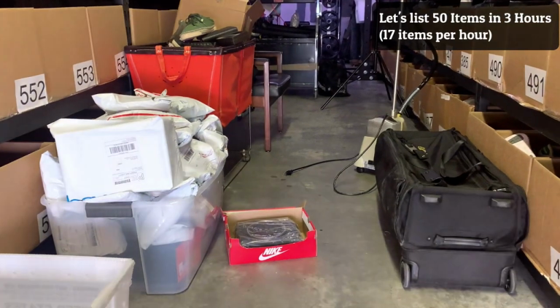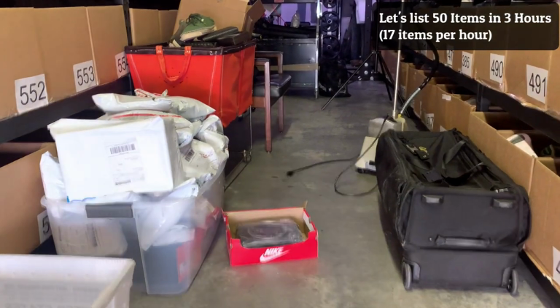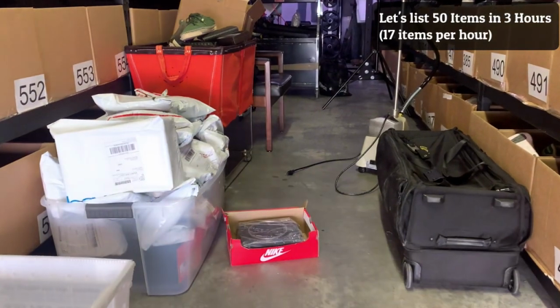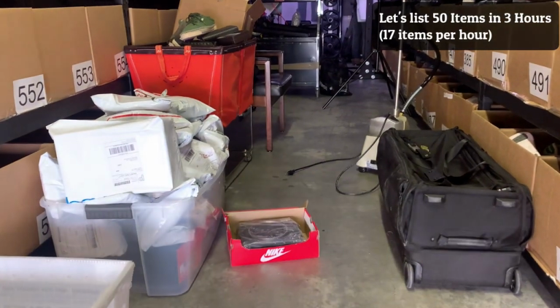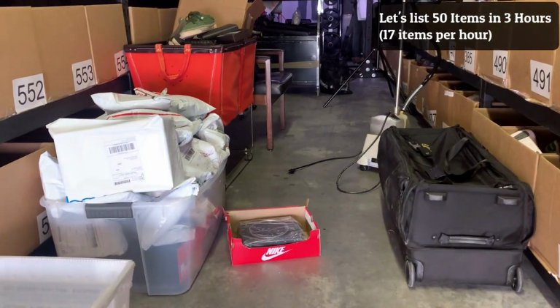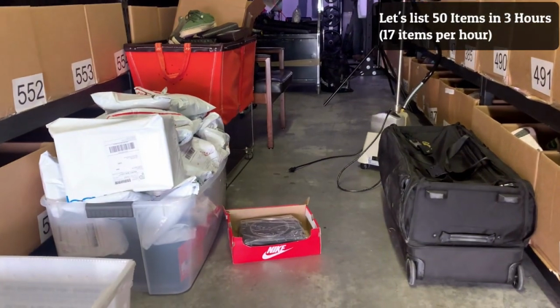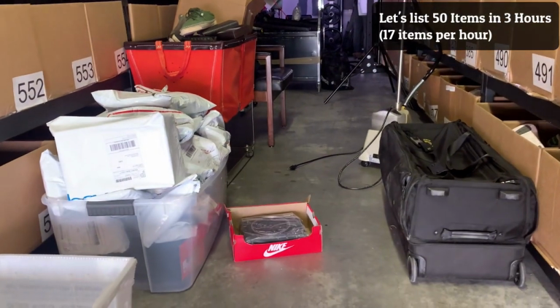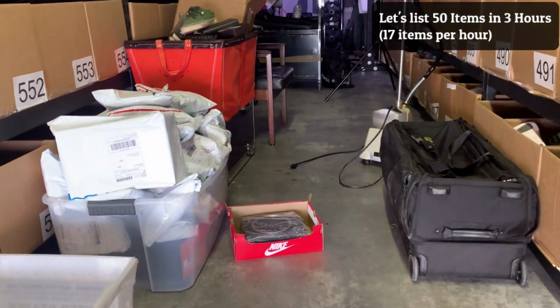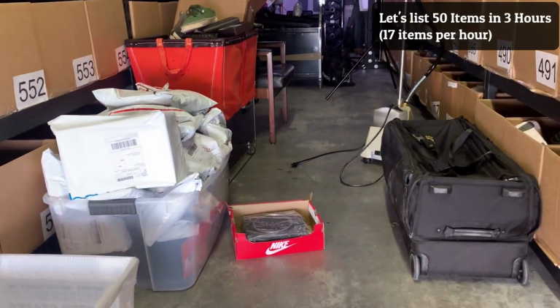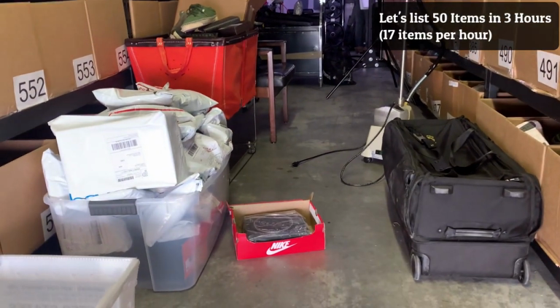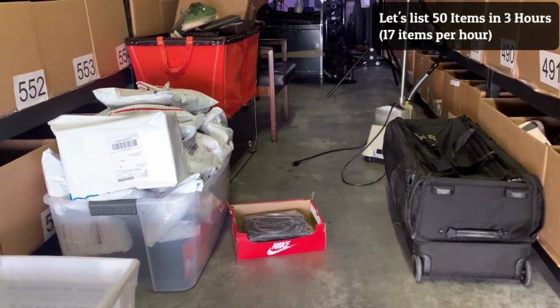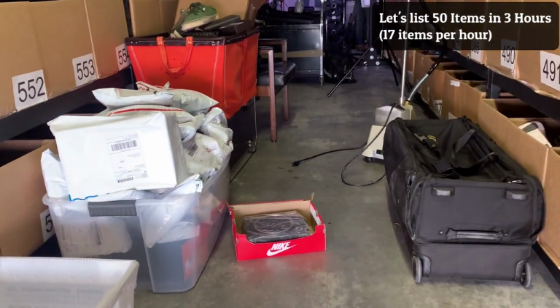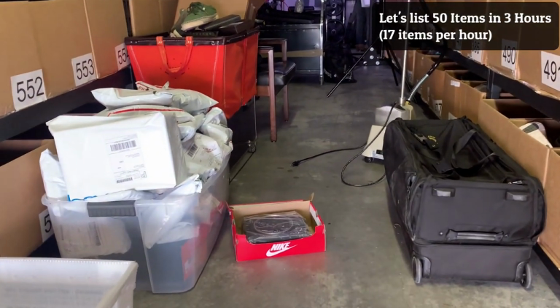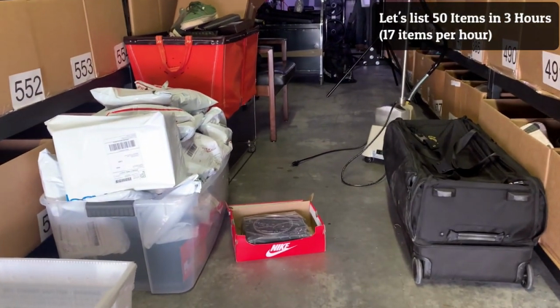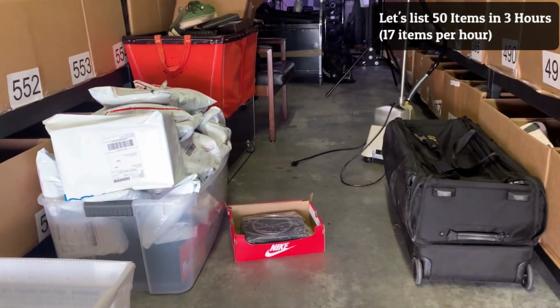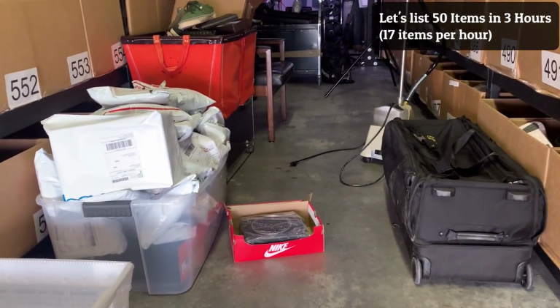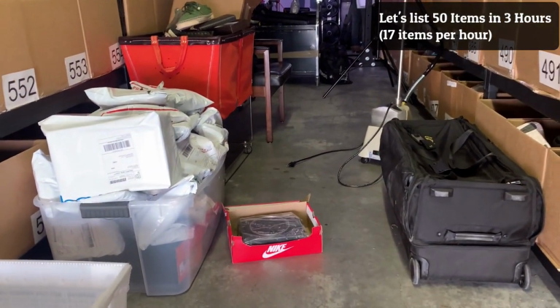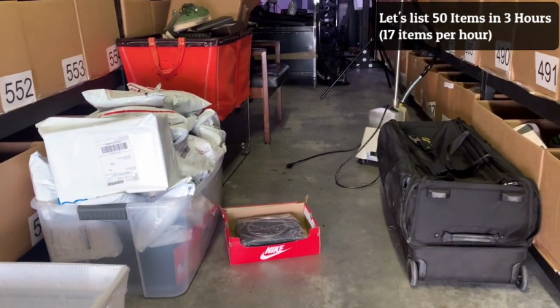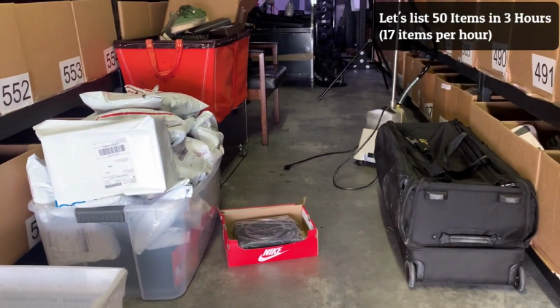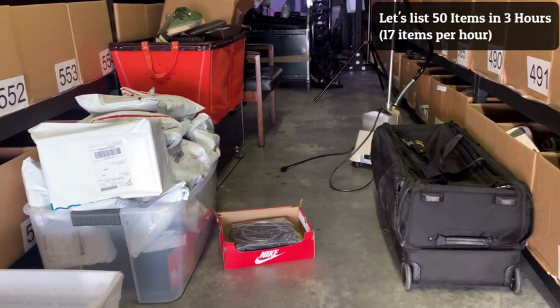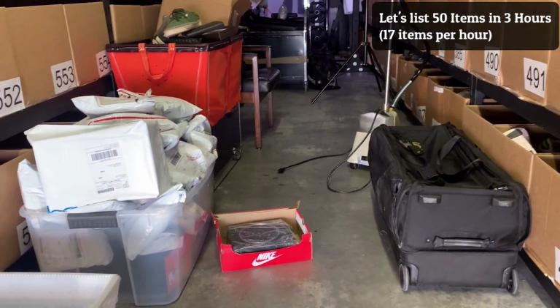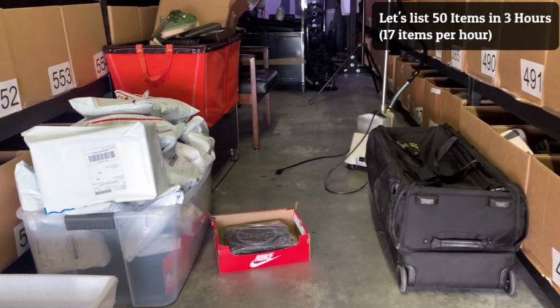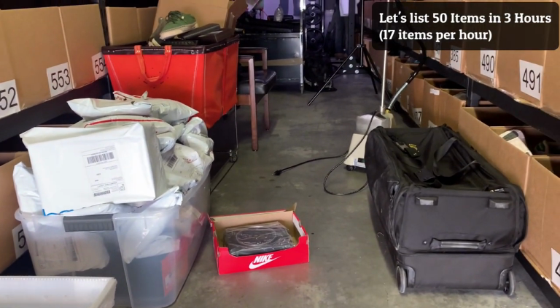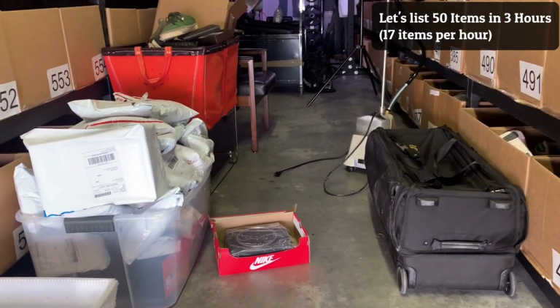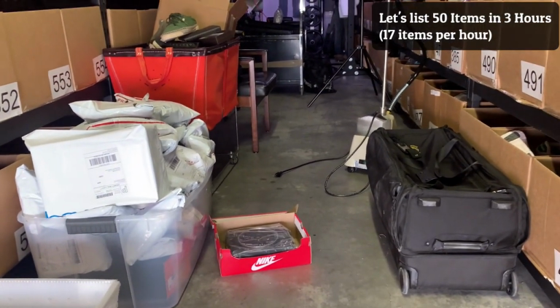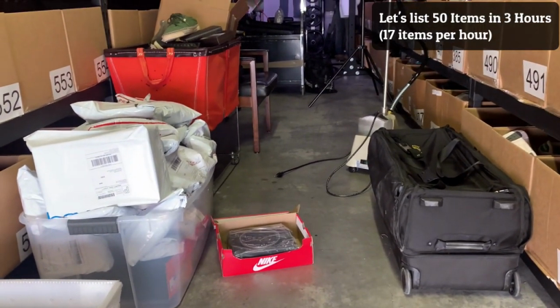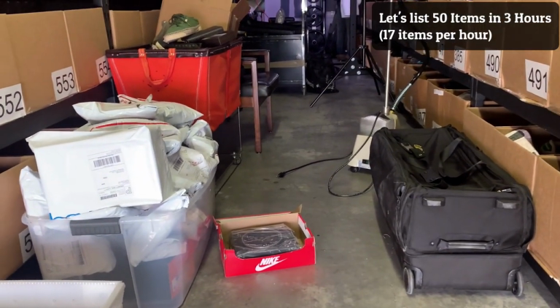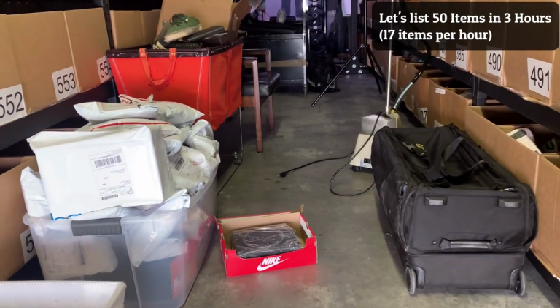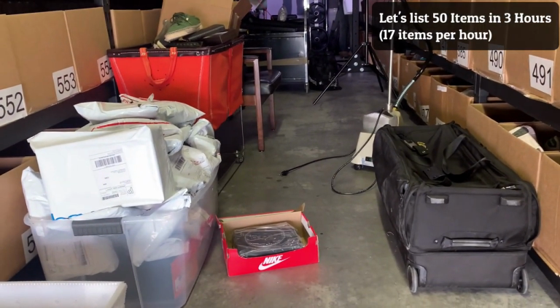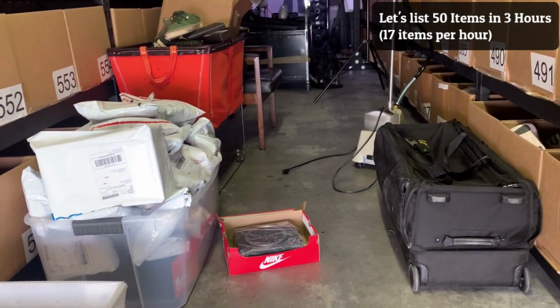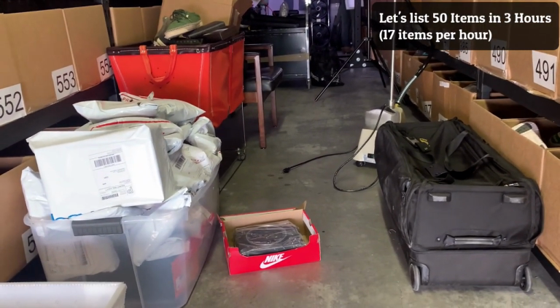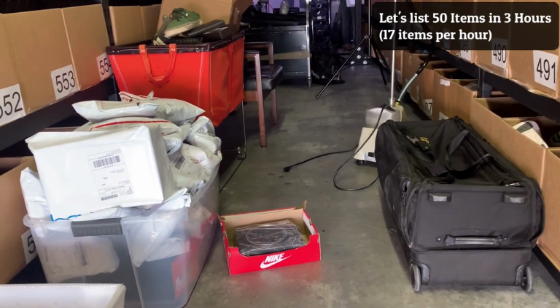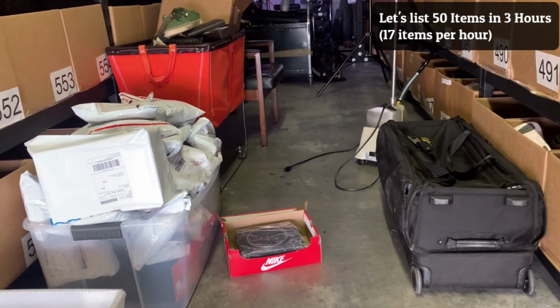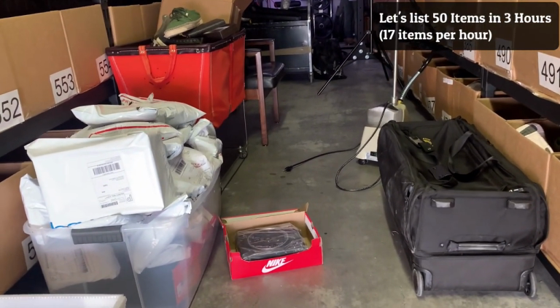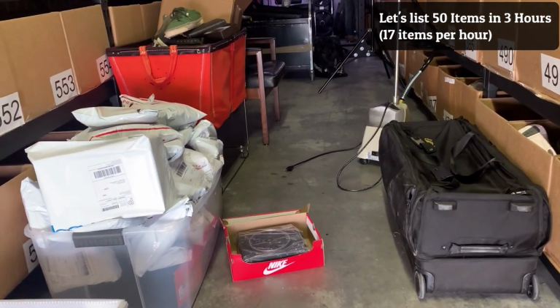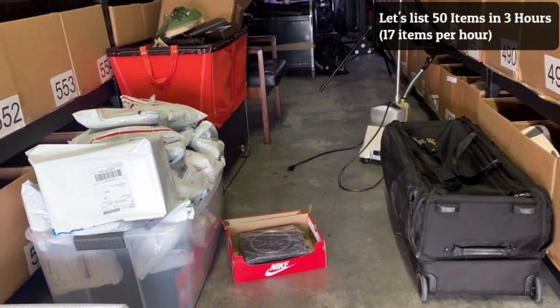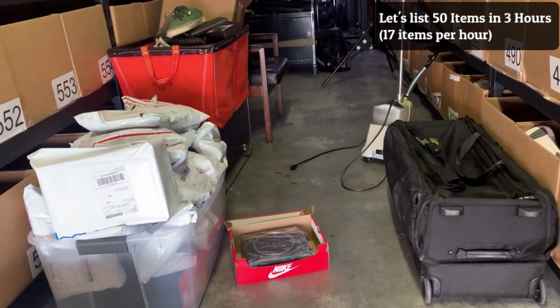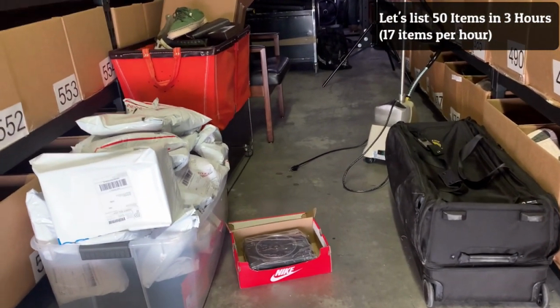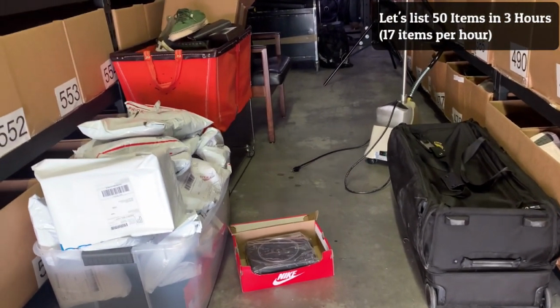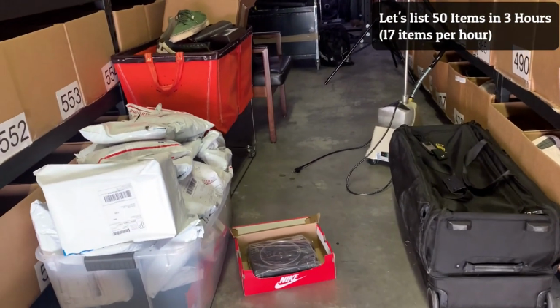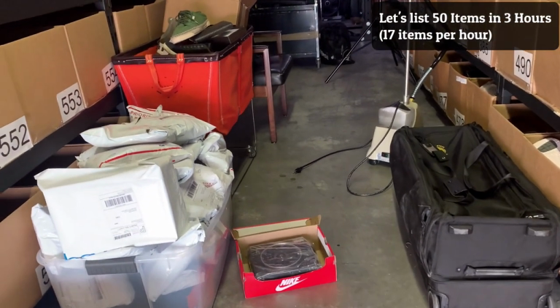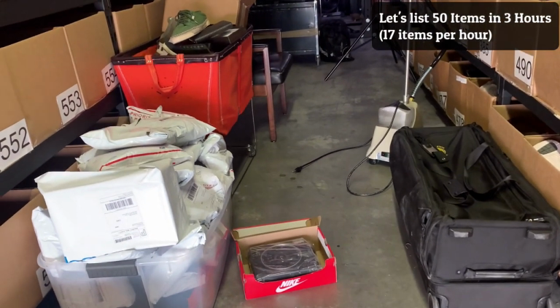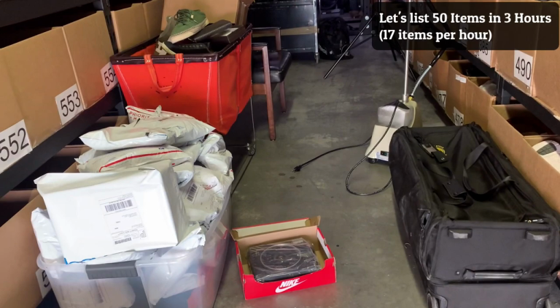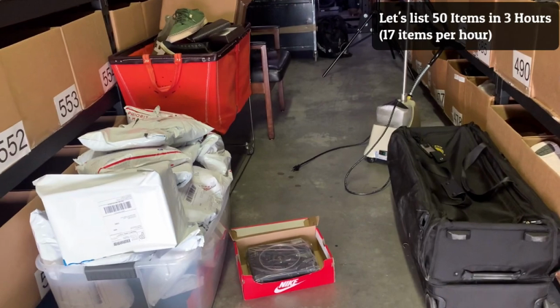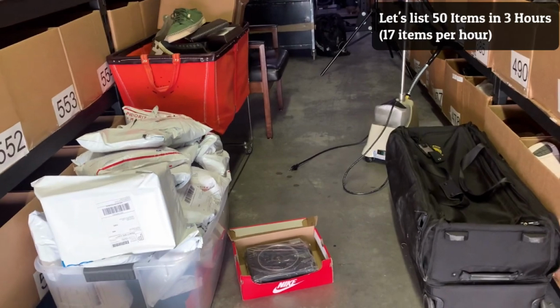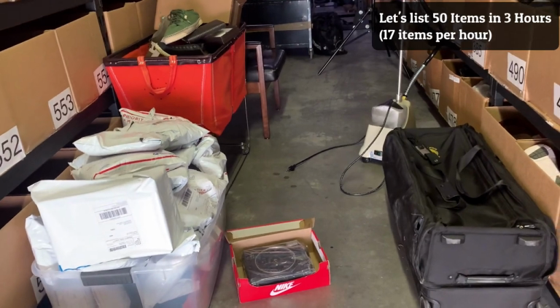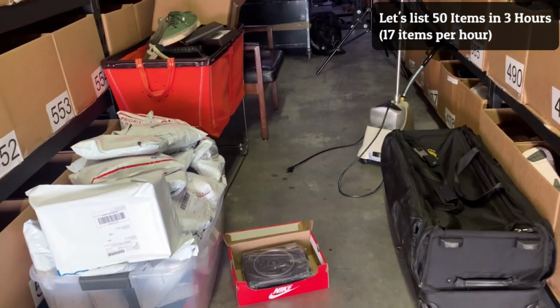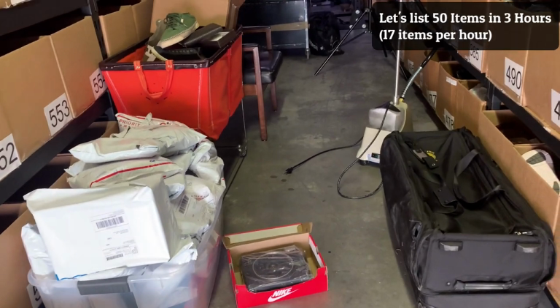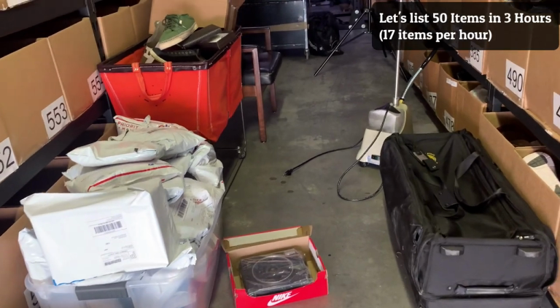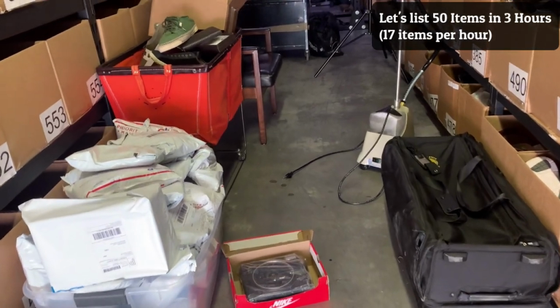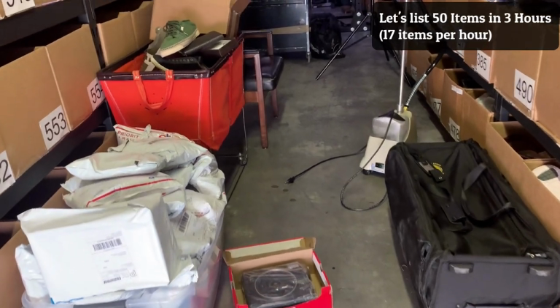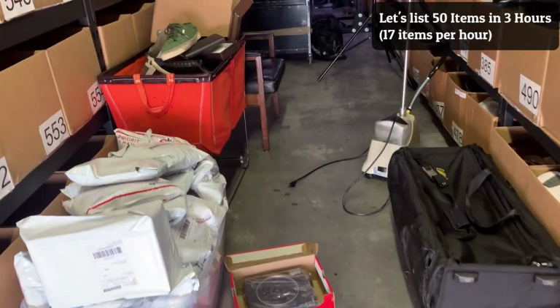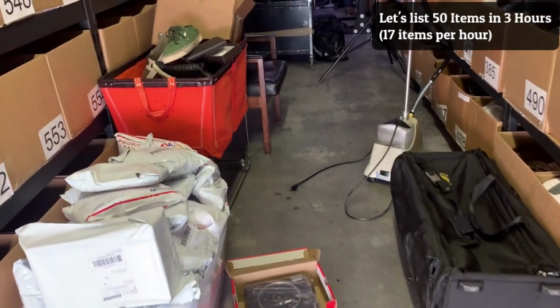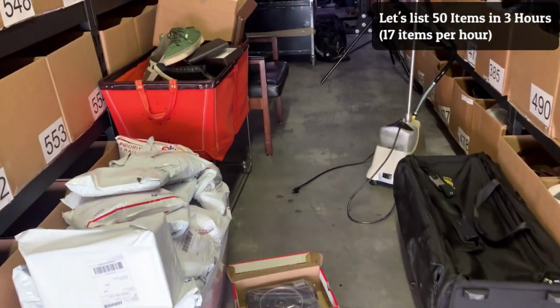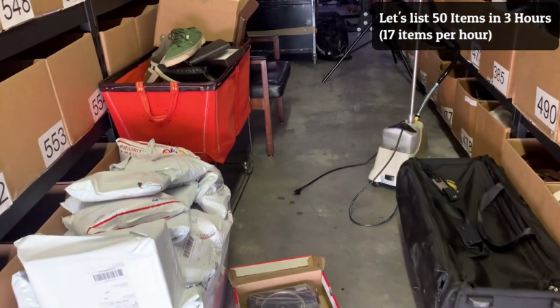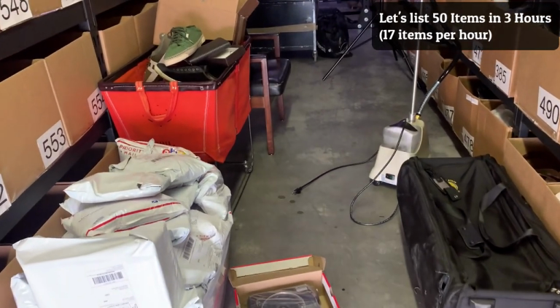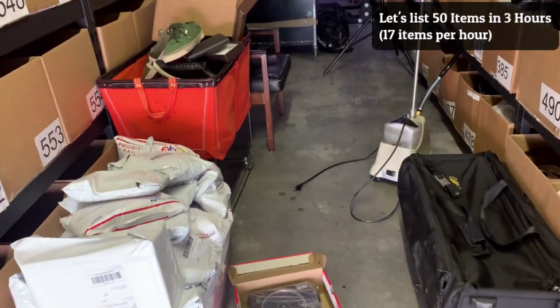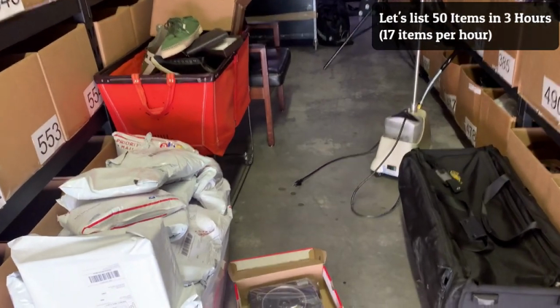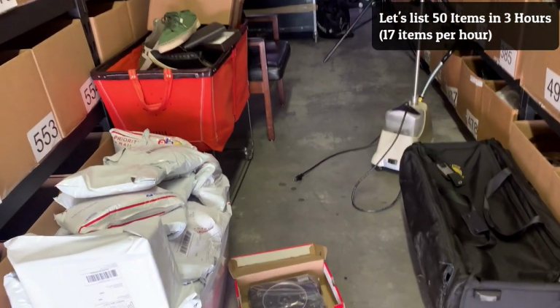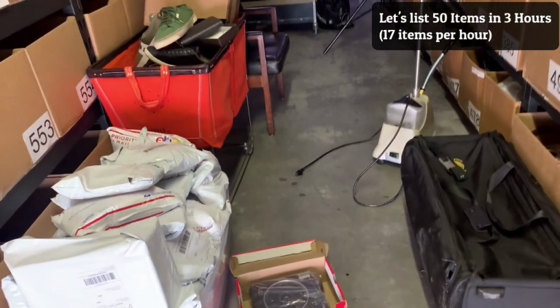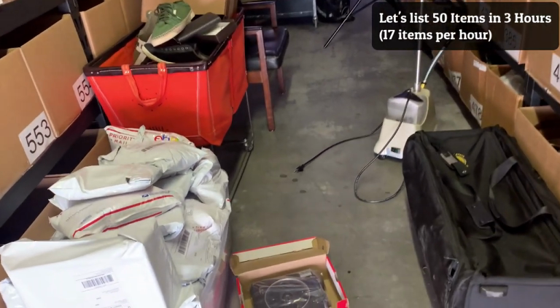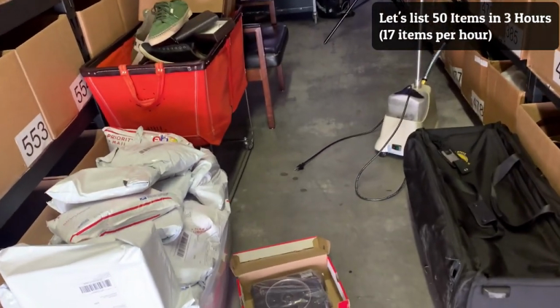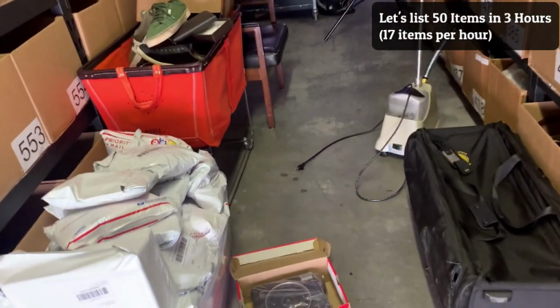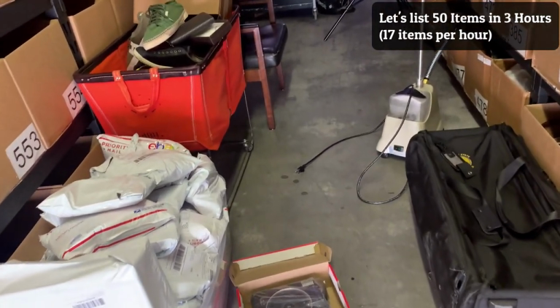What's up guys, welcome to A Reseller's Life. My name is Chris, thank you so much for joining me. In today's episode, we're going to go over how to list 50 items in 3 hours.